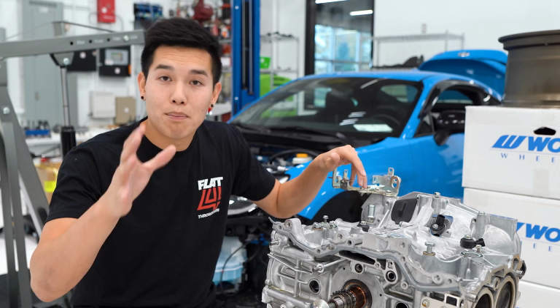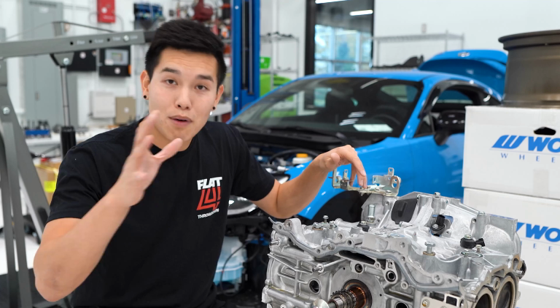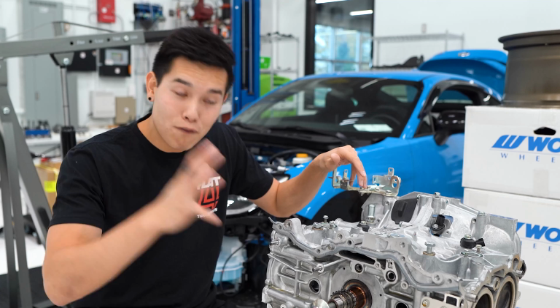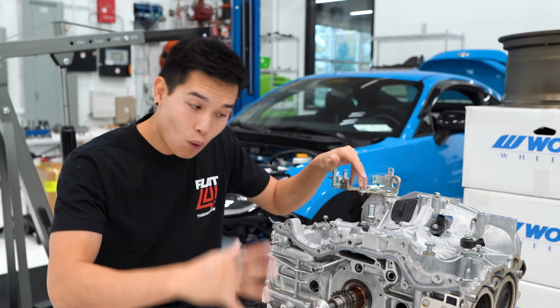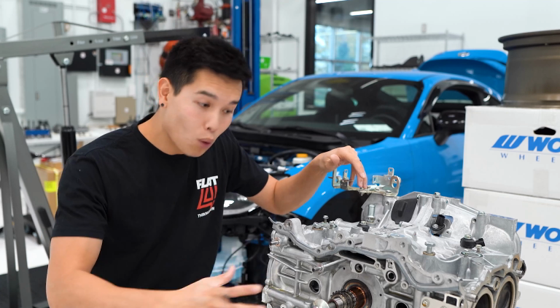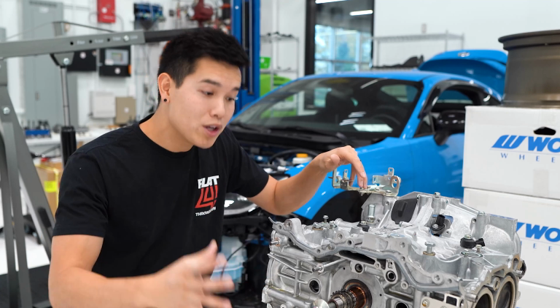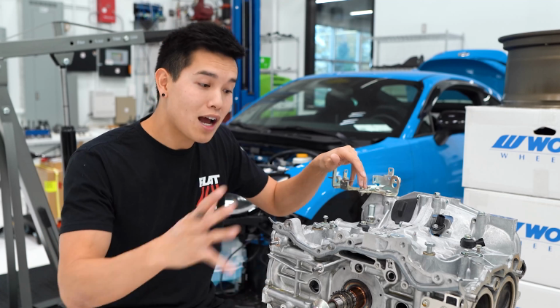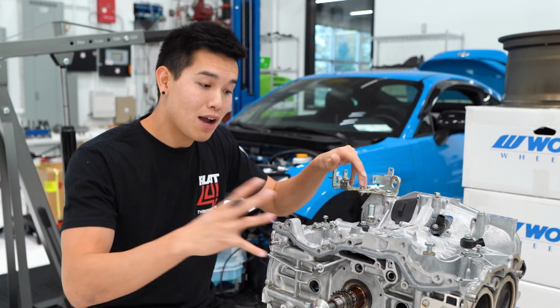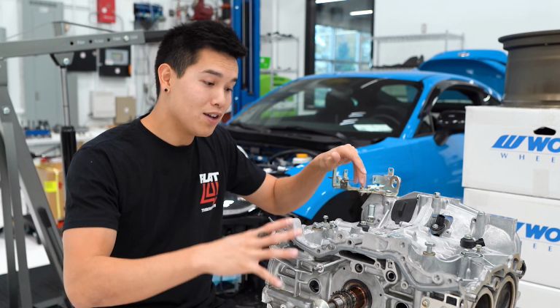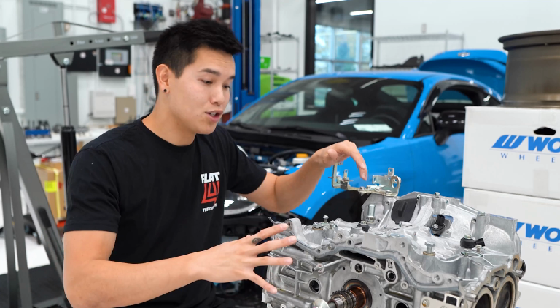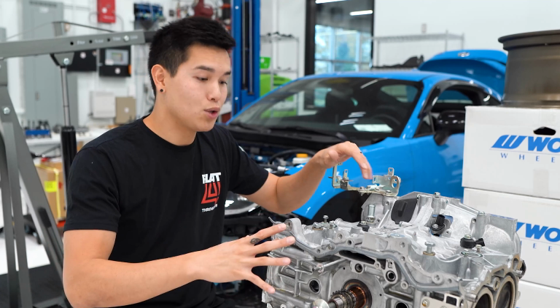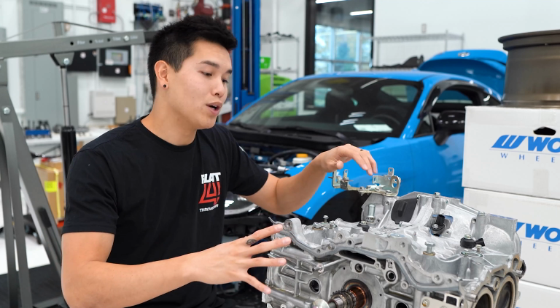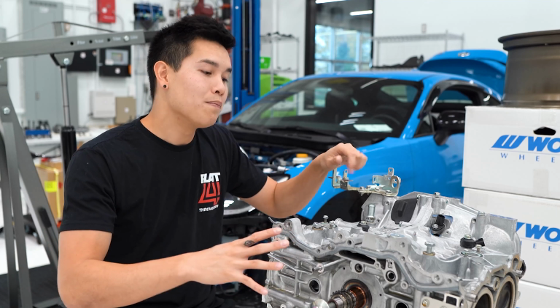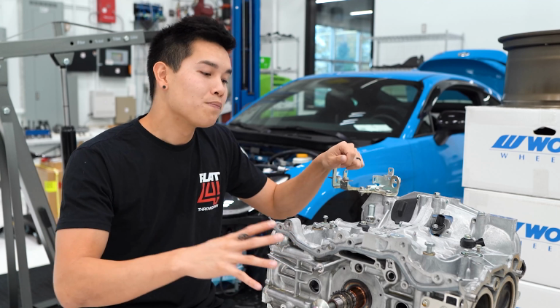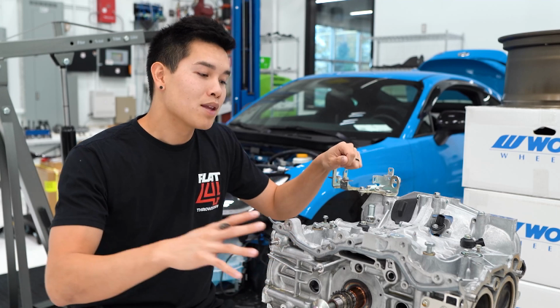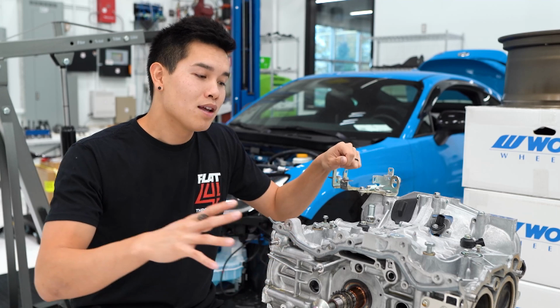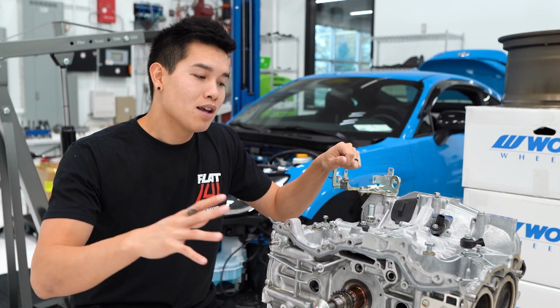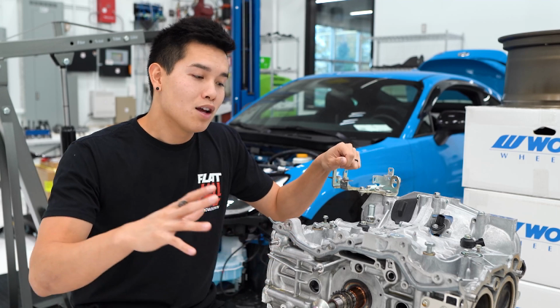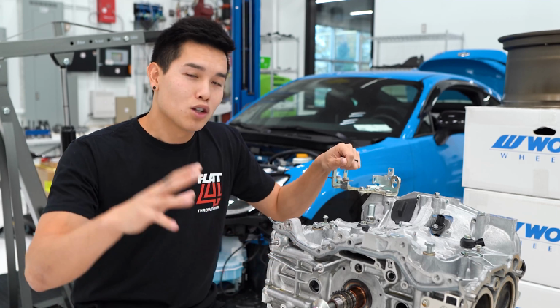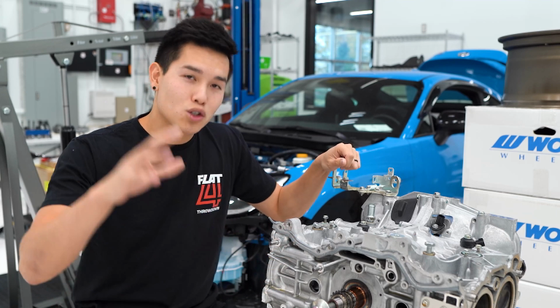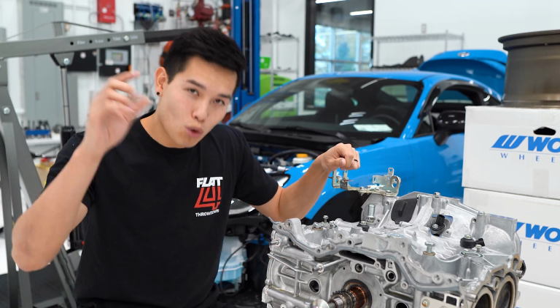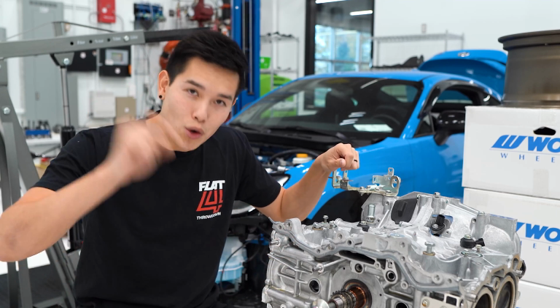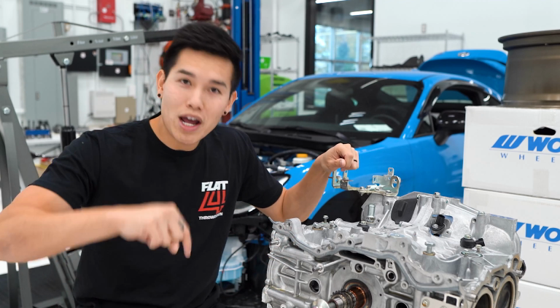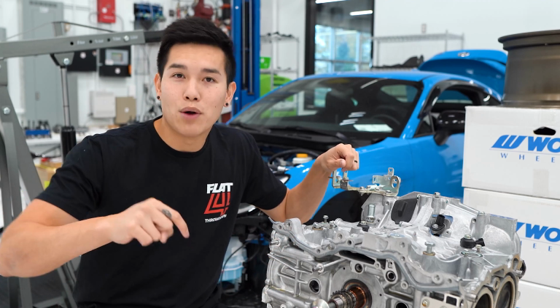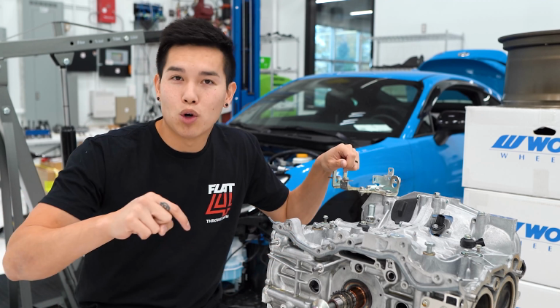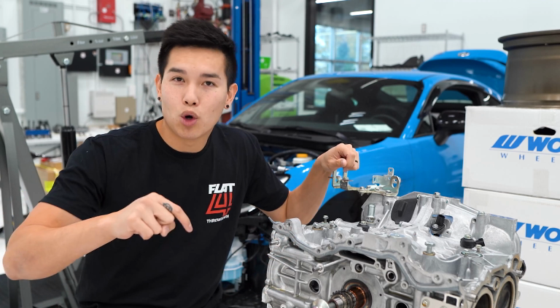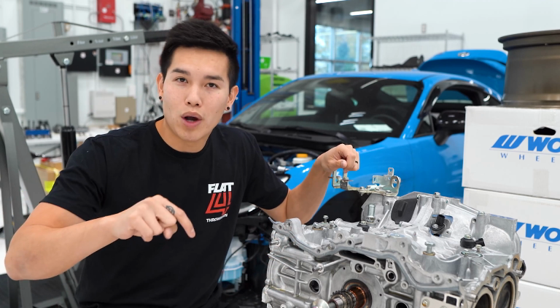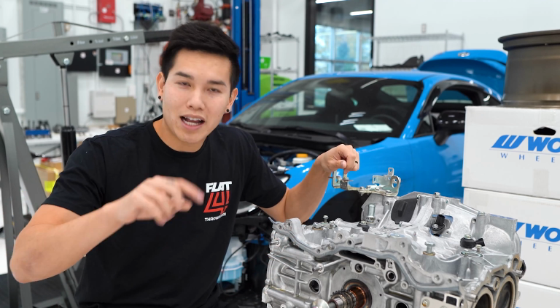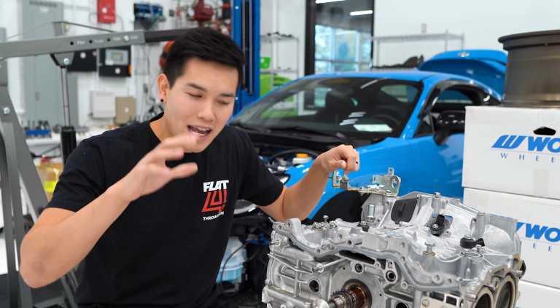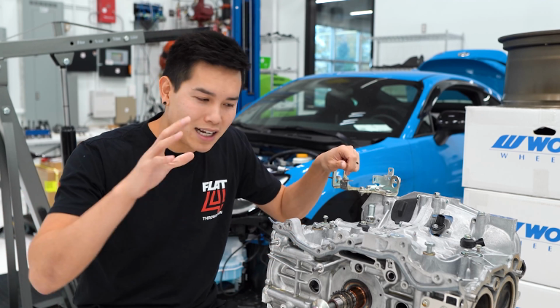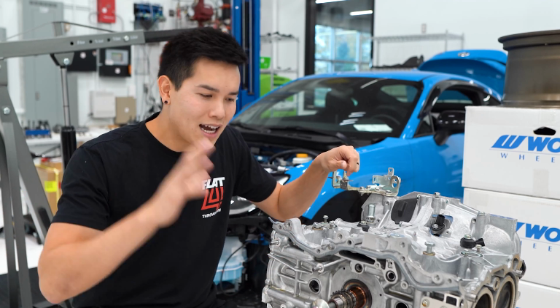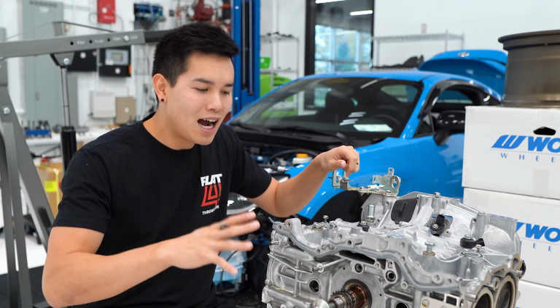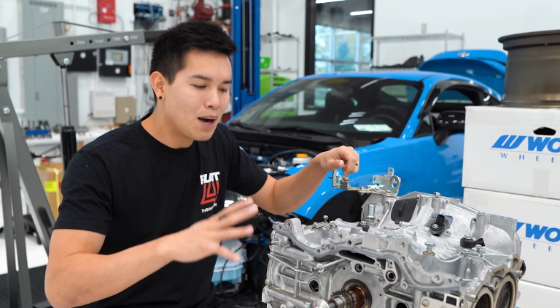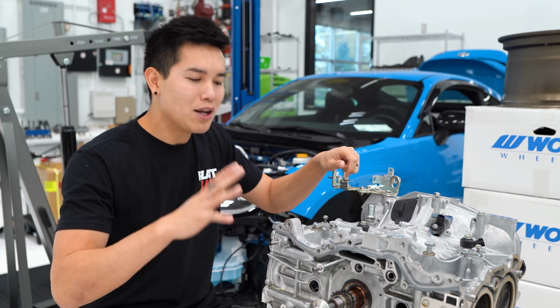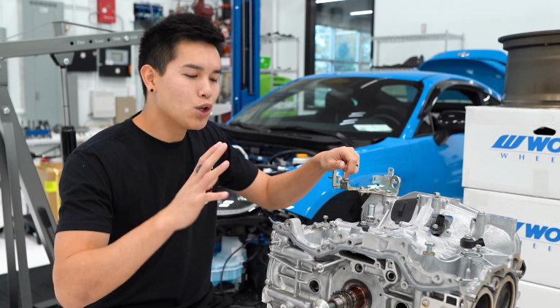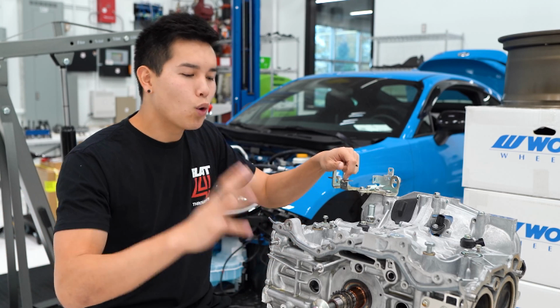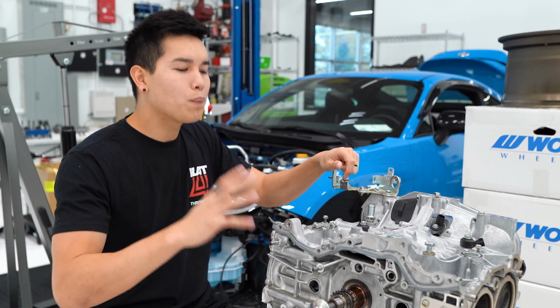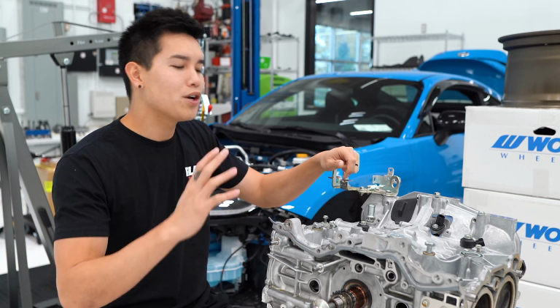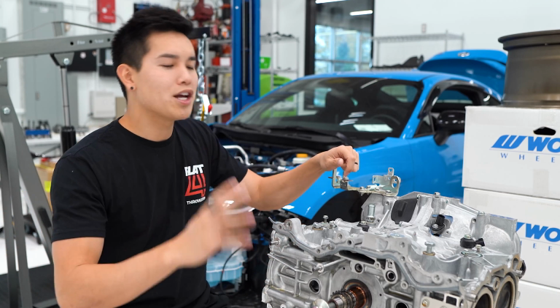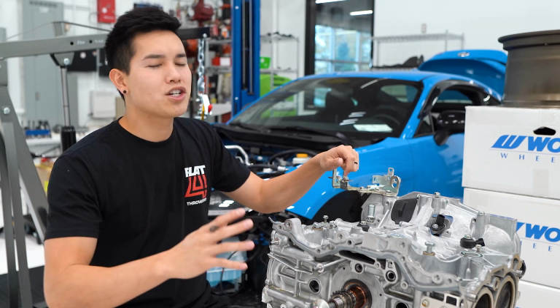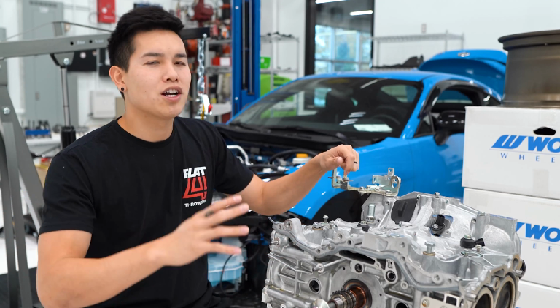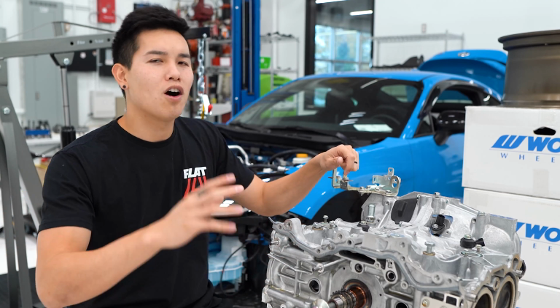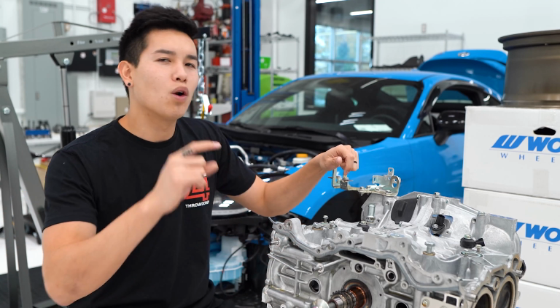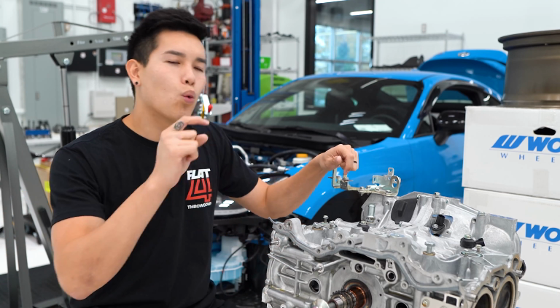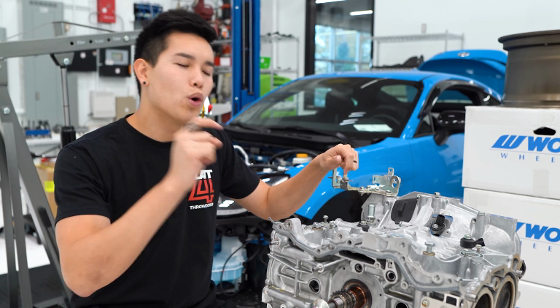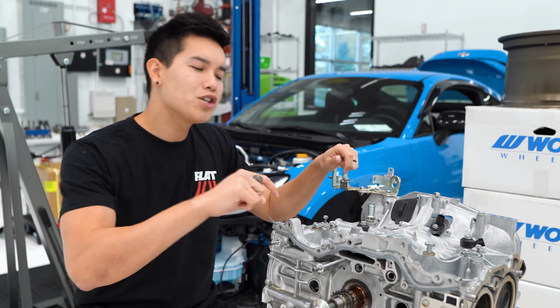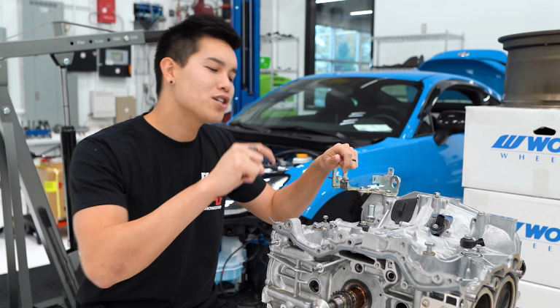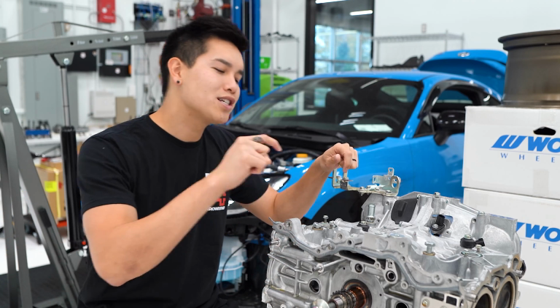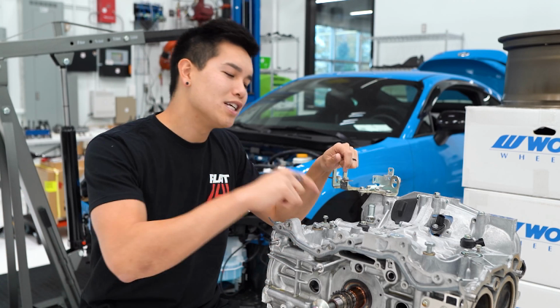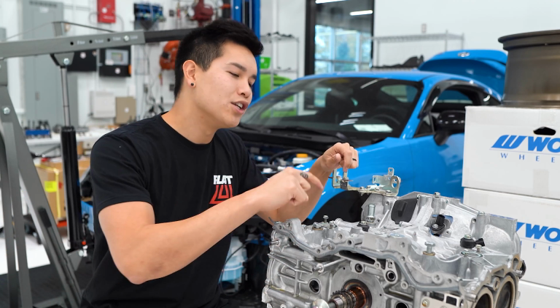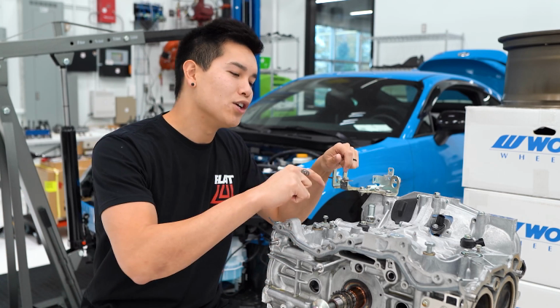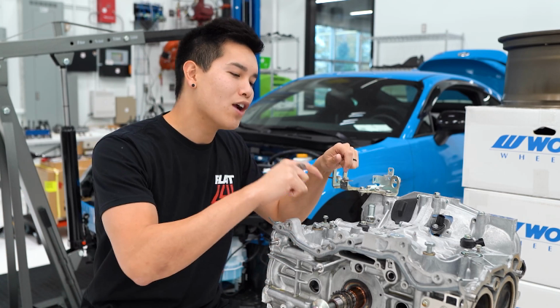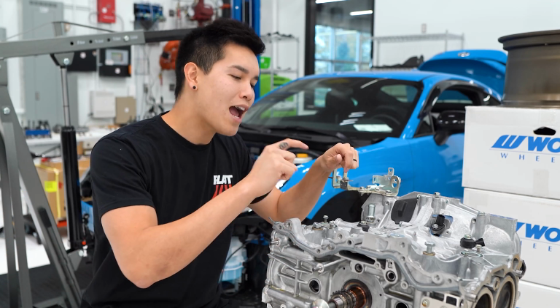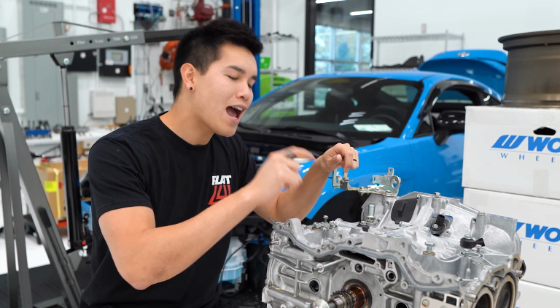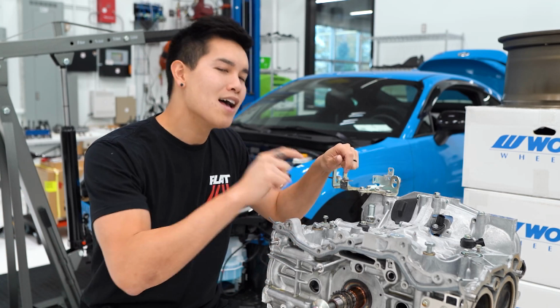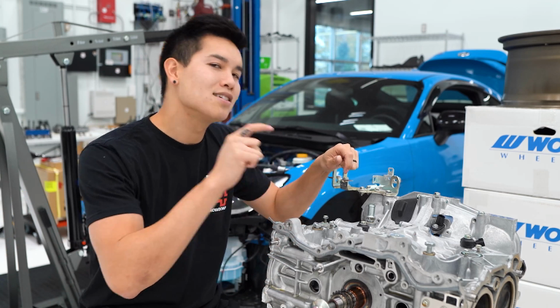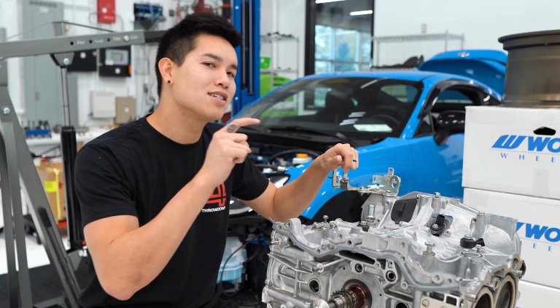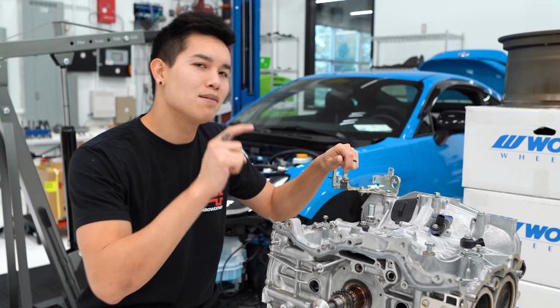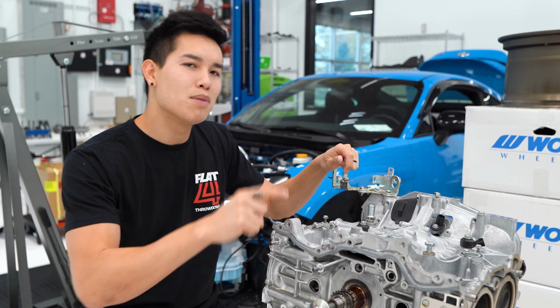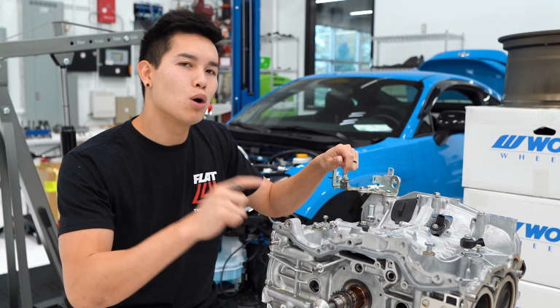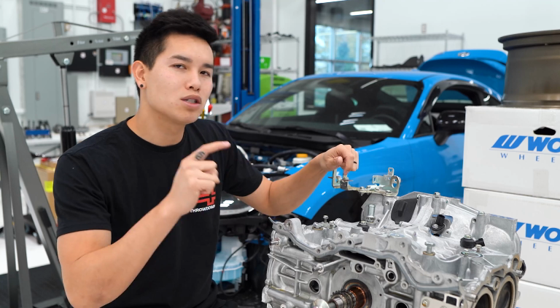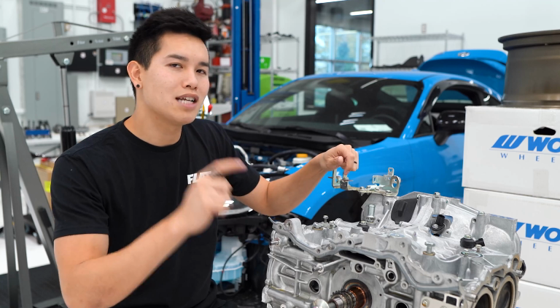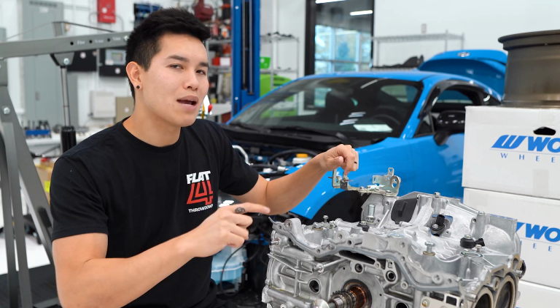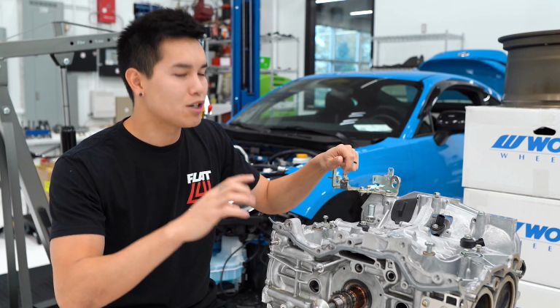Before we dive into it, scroll down real quick and comment your prediction on which cylinder has the most damage. We'll see if you're right.